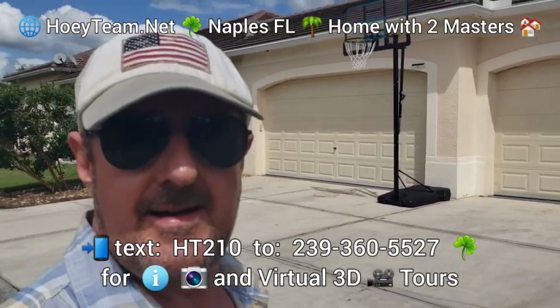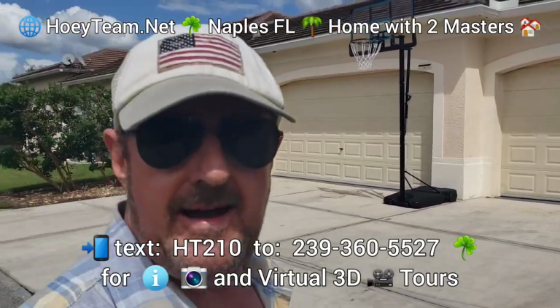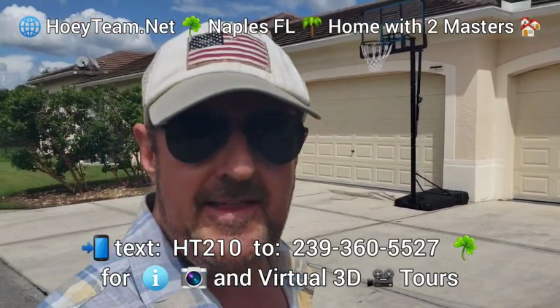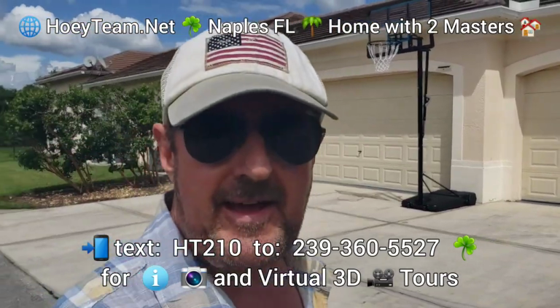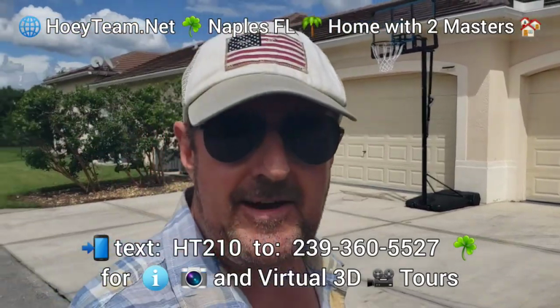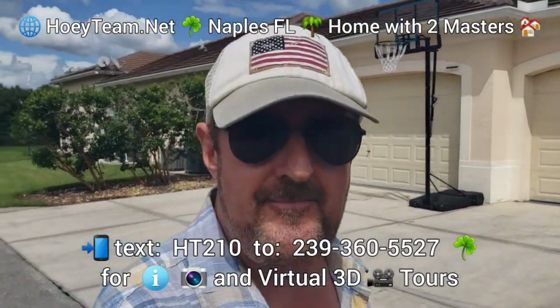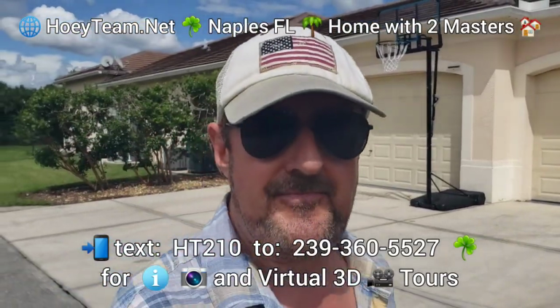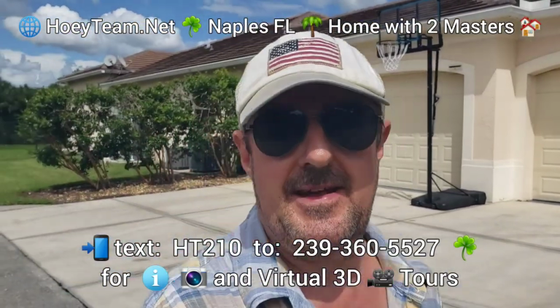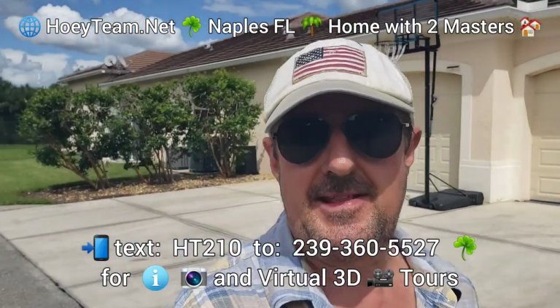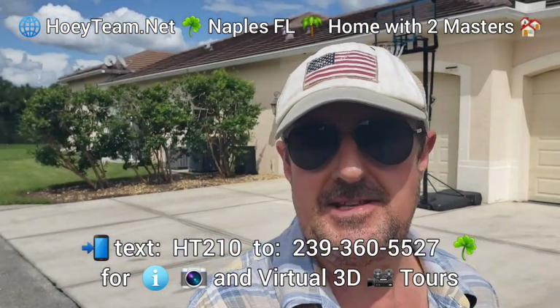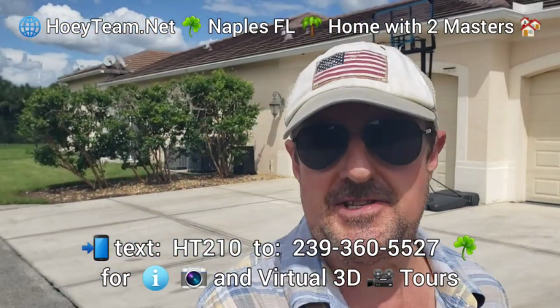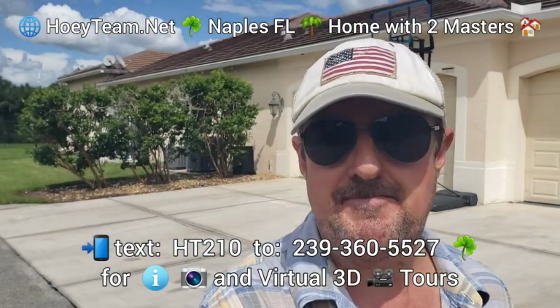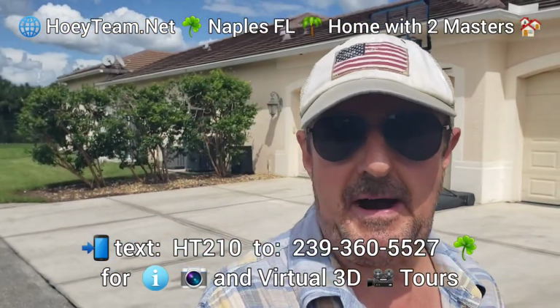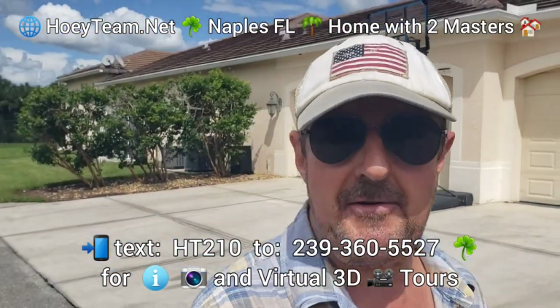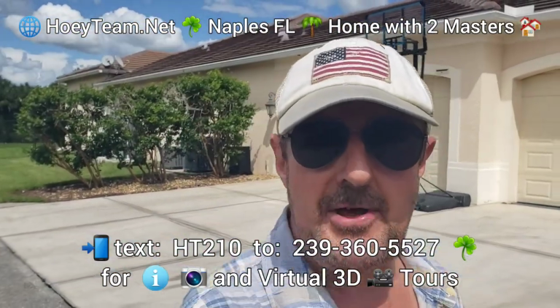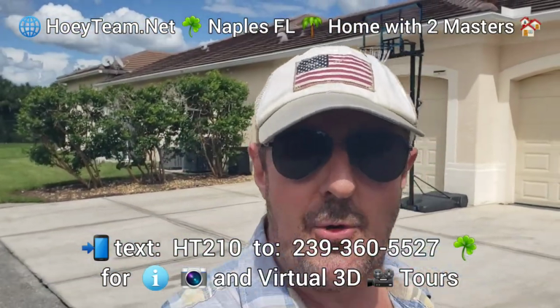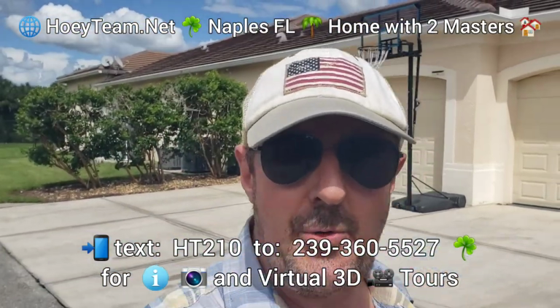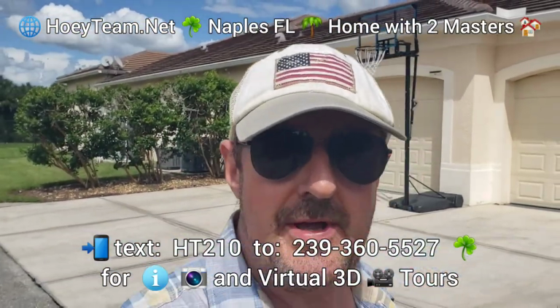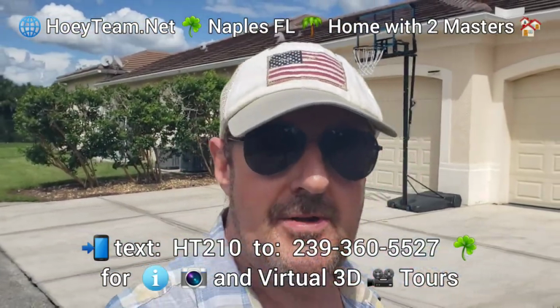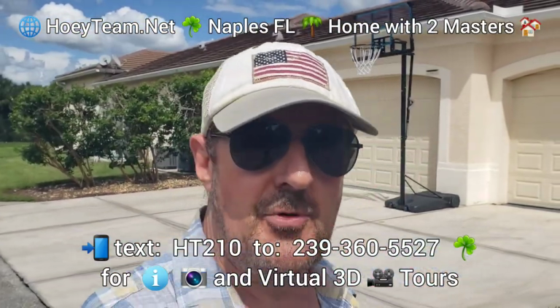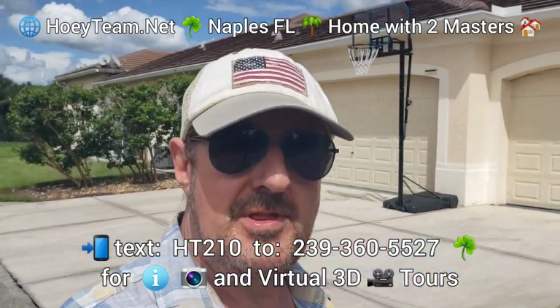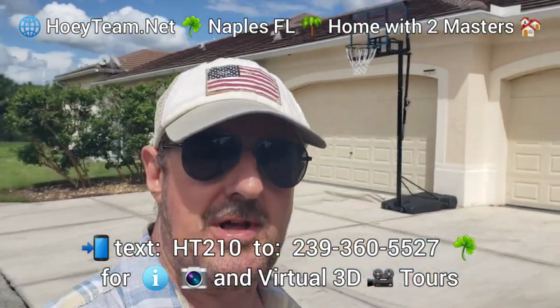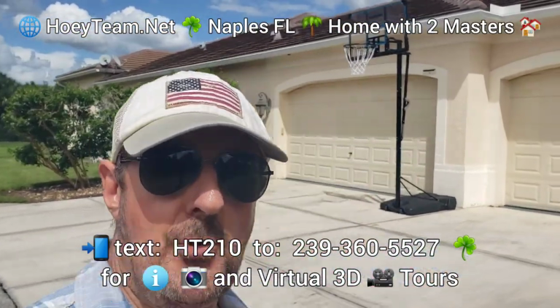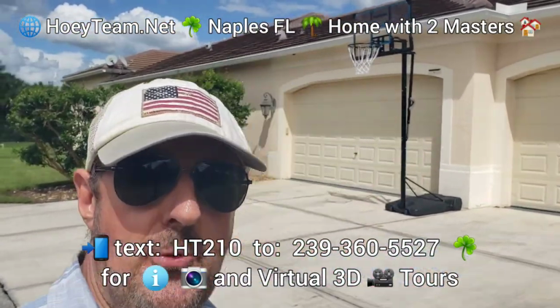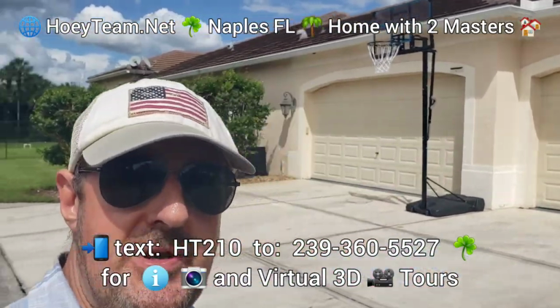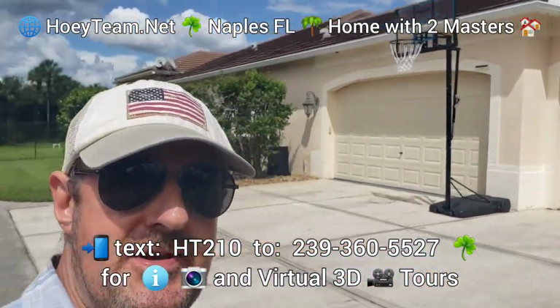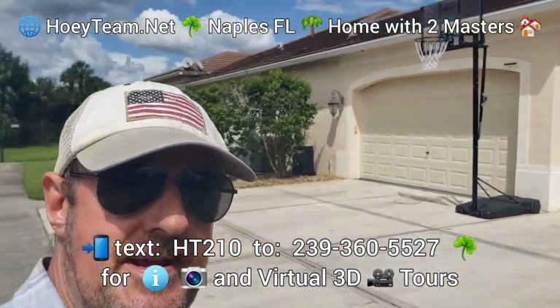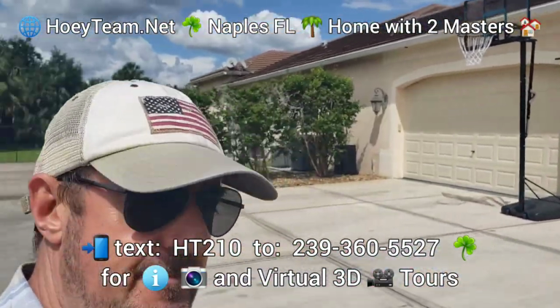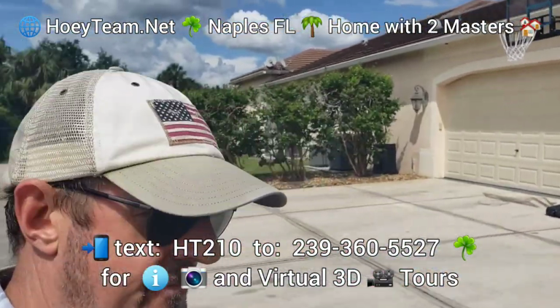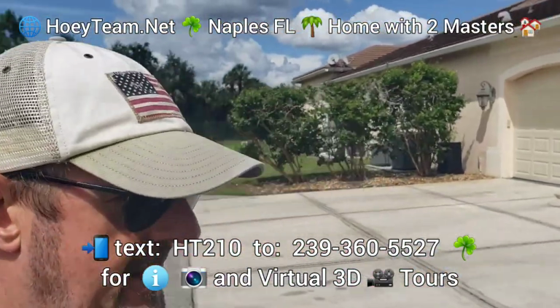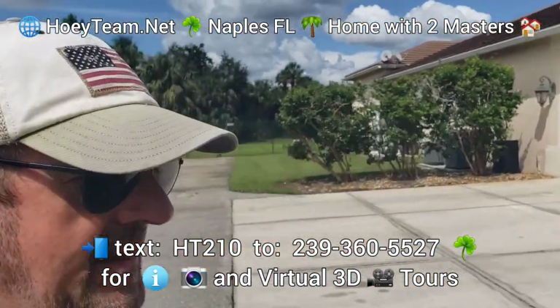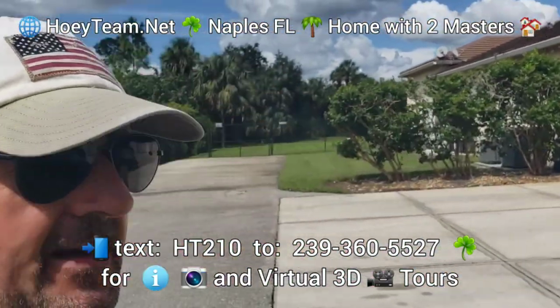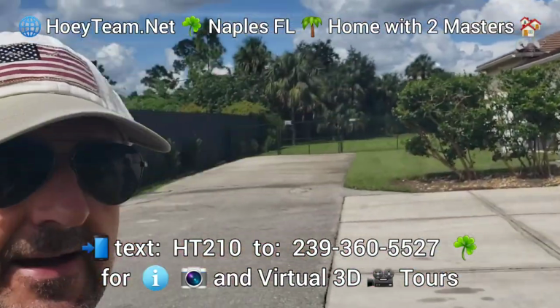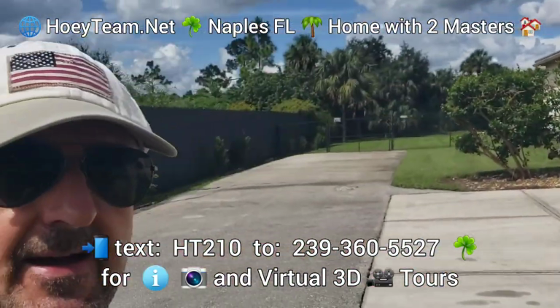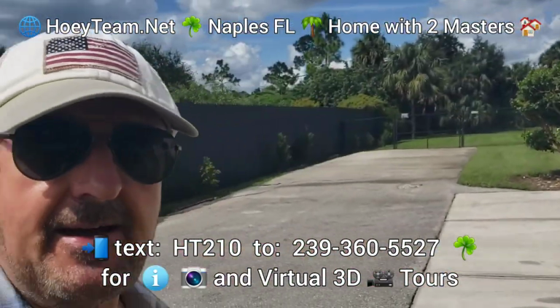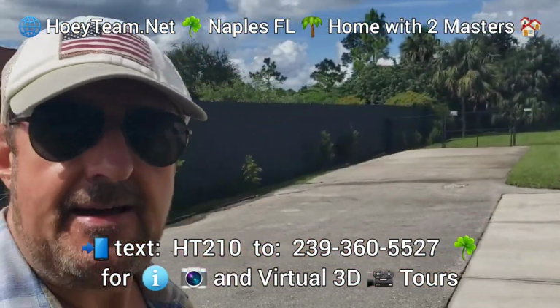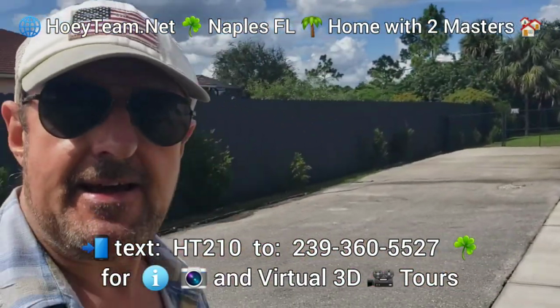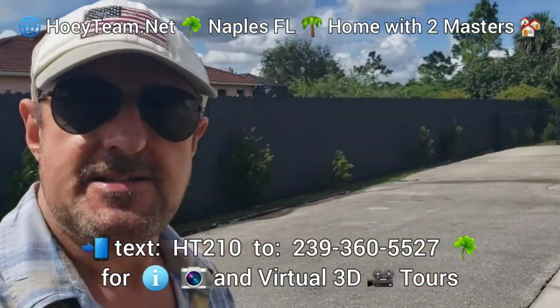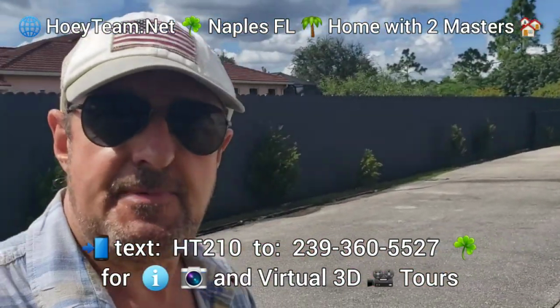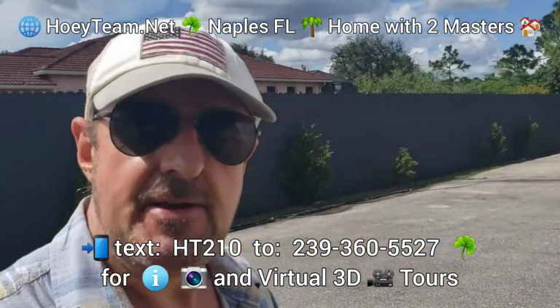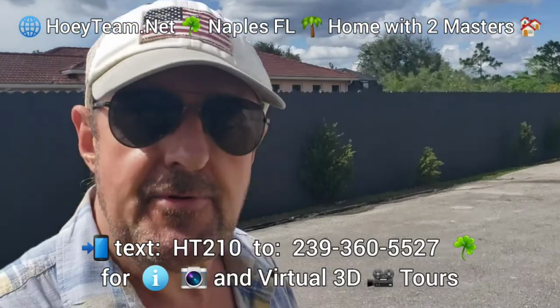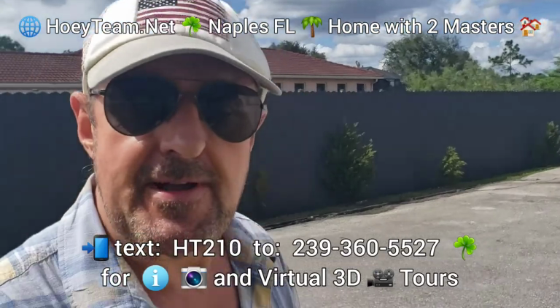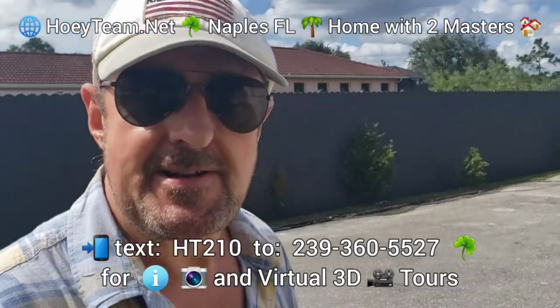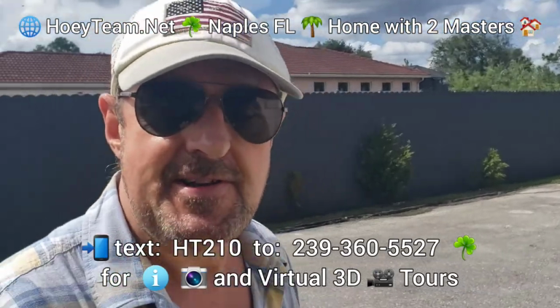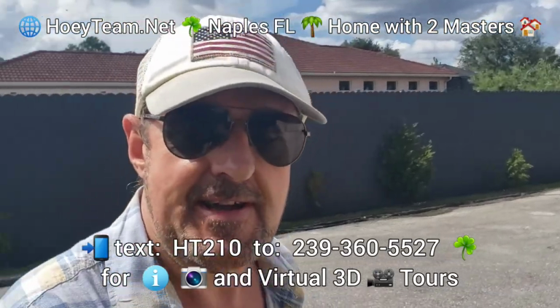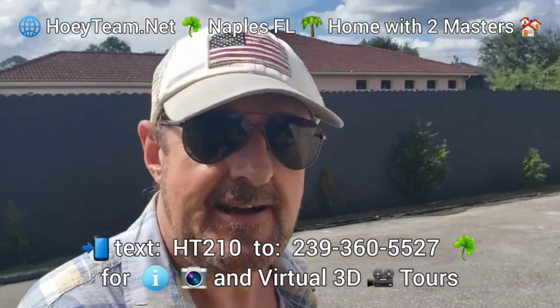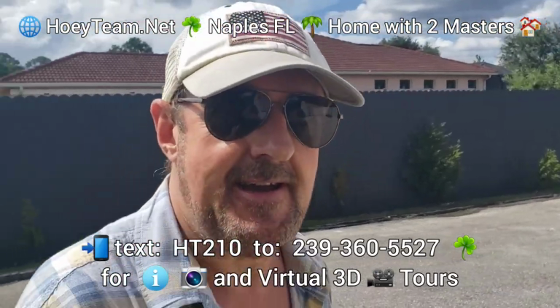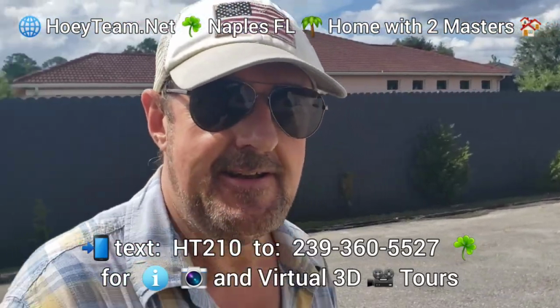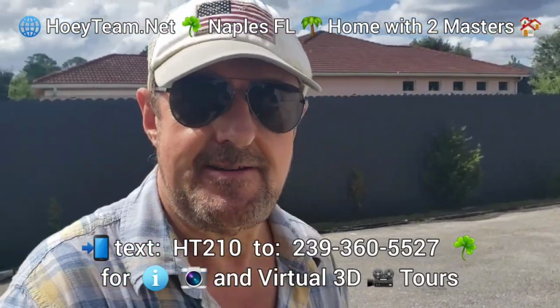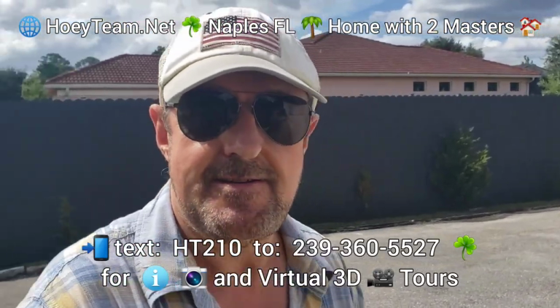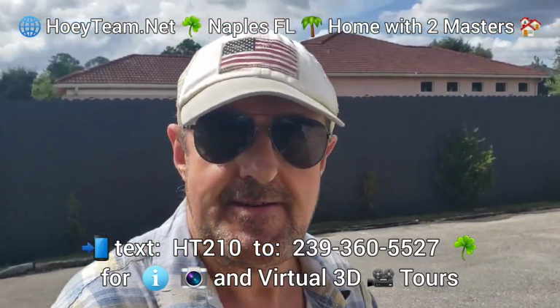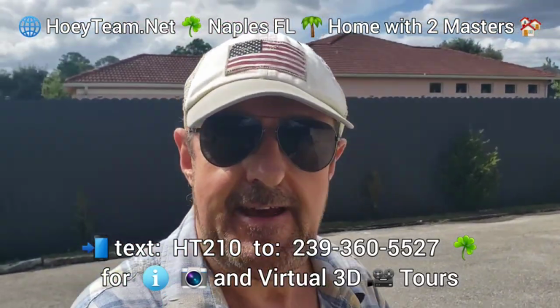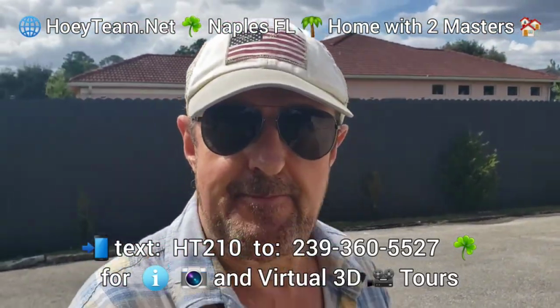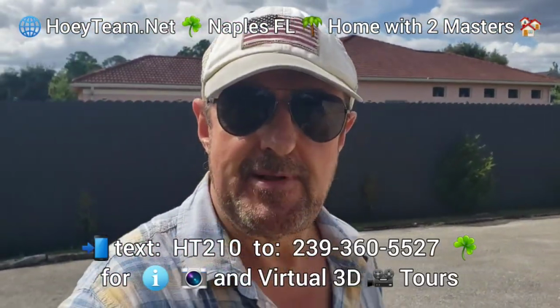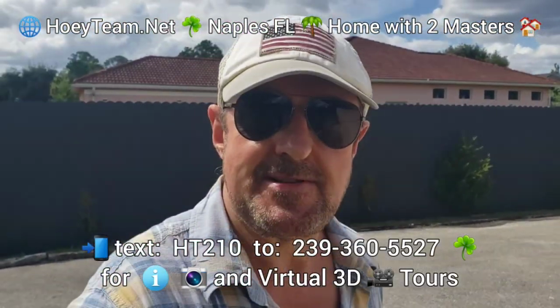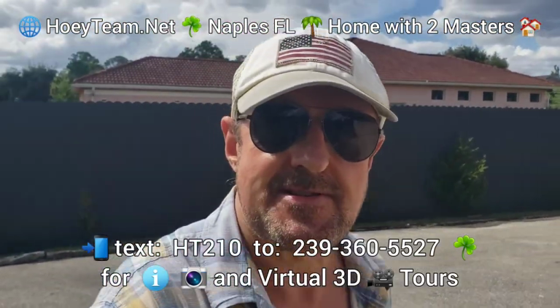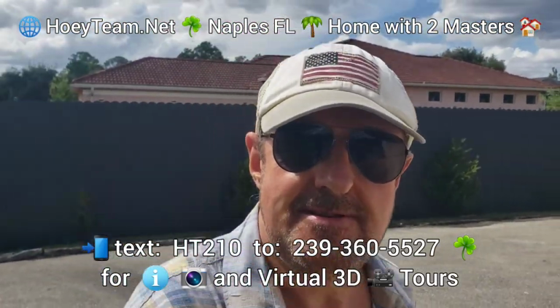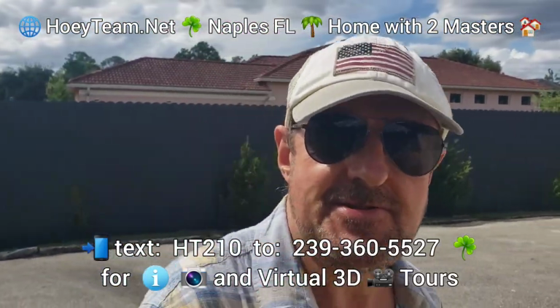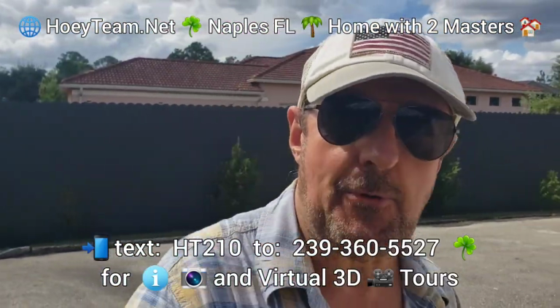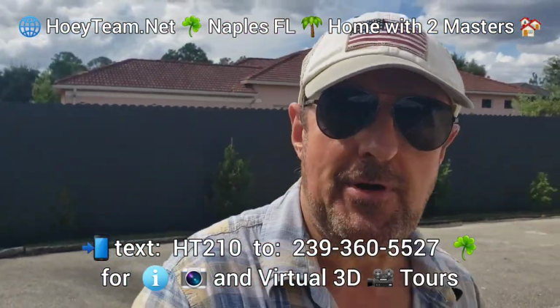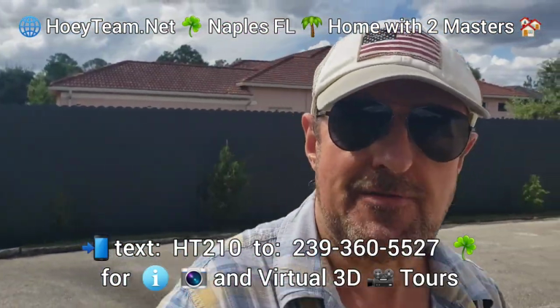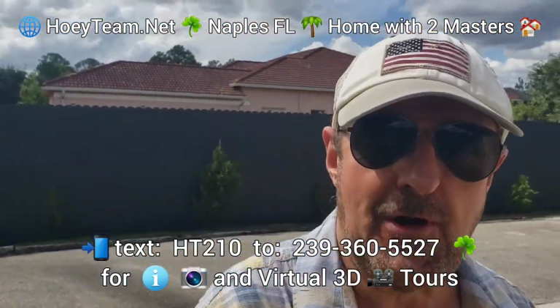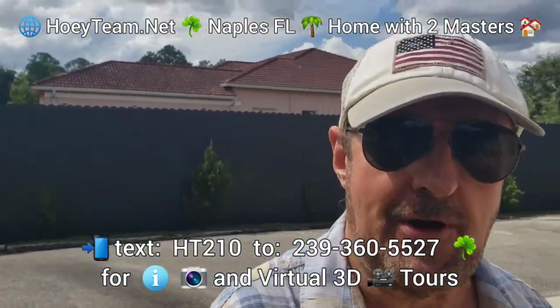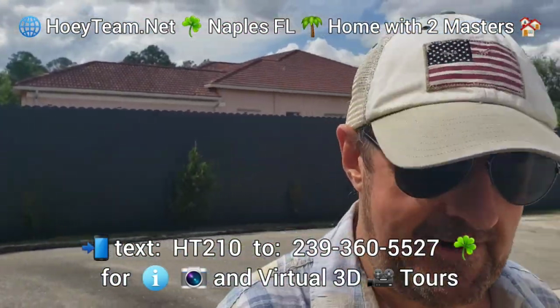Hi there, this is Barry Hoey with the Hoey Team EXP Realty in Naples, South West Florida.